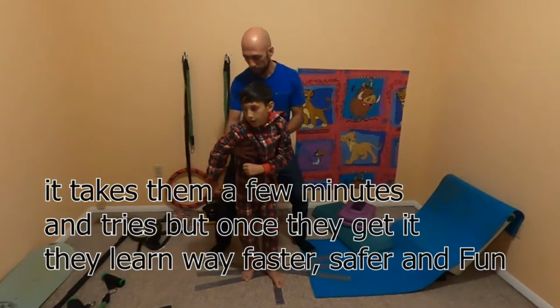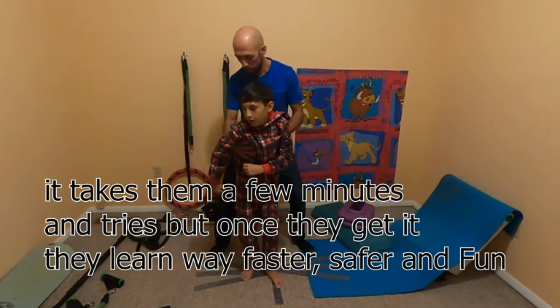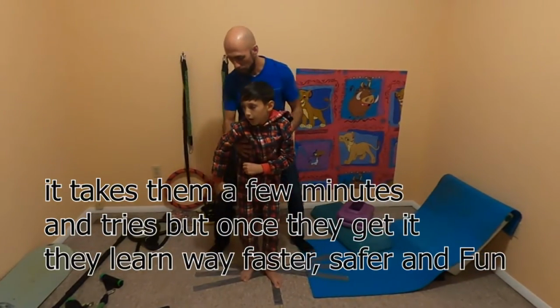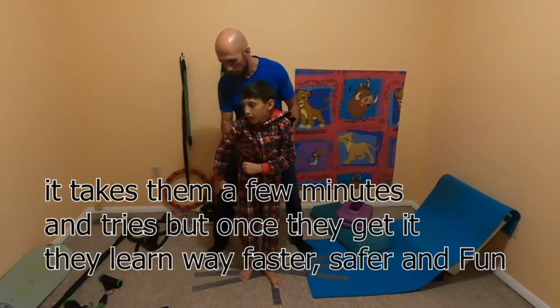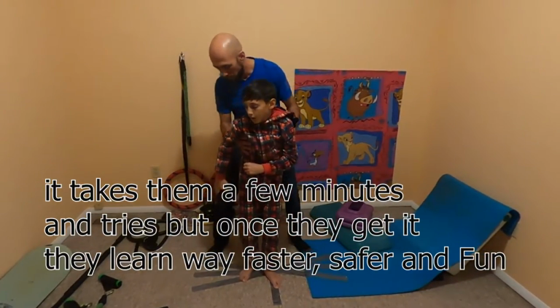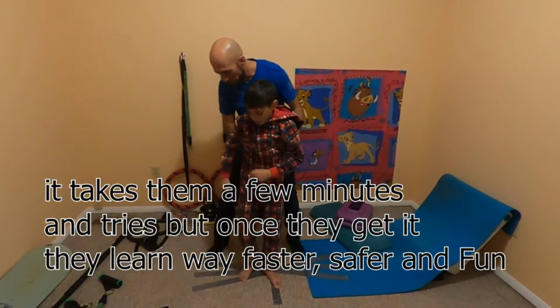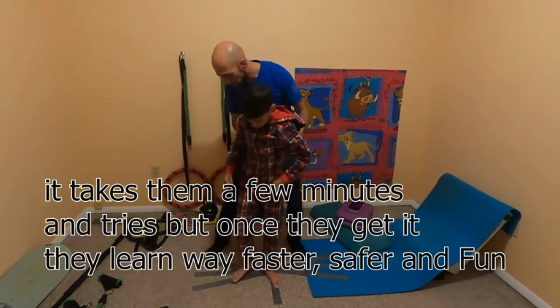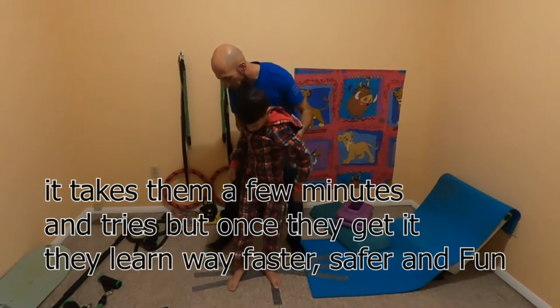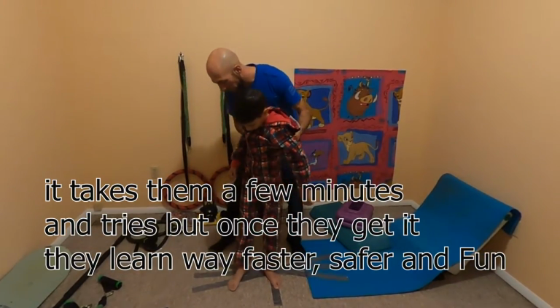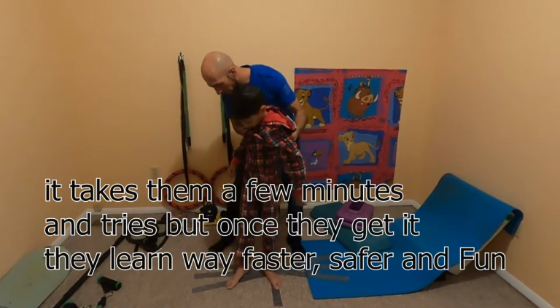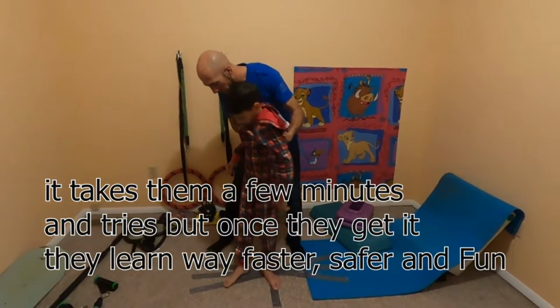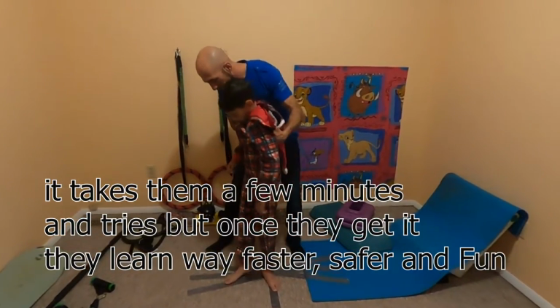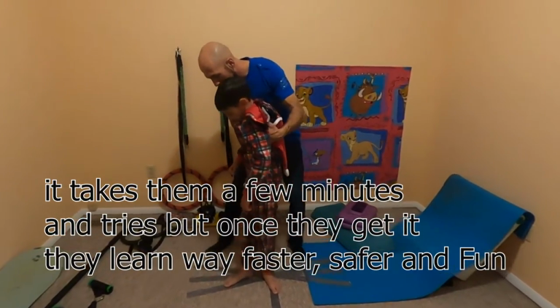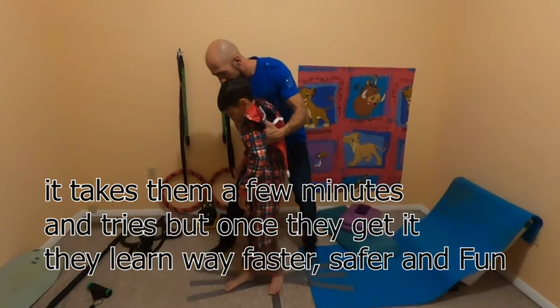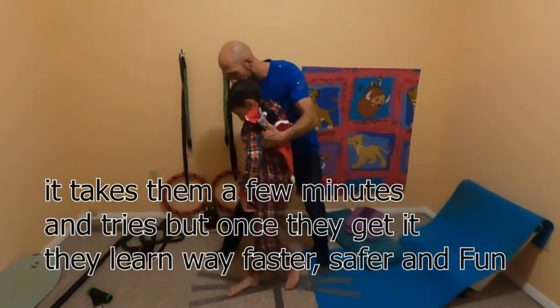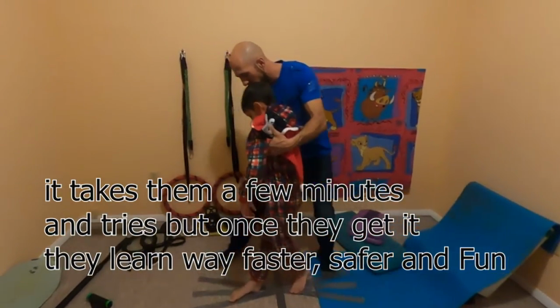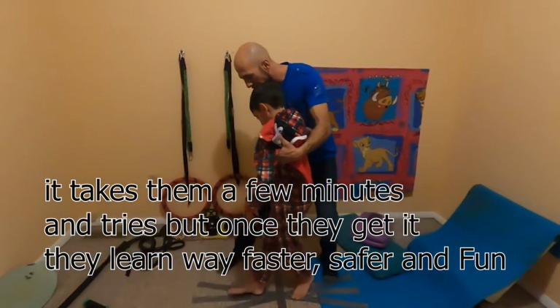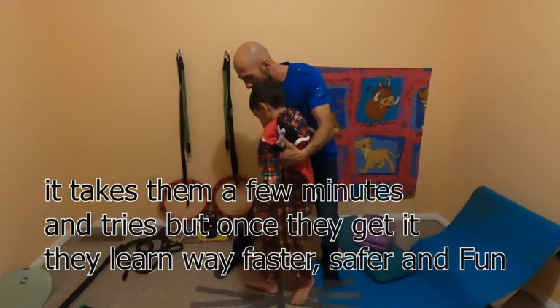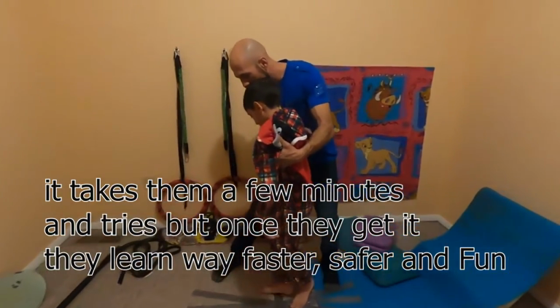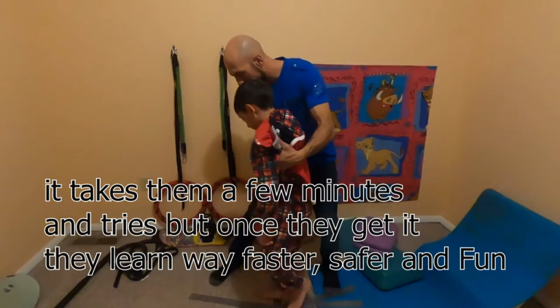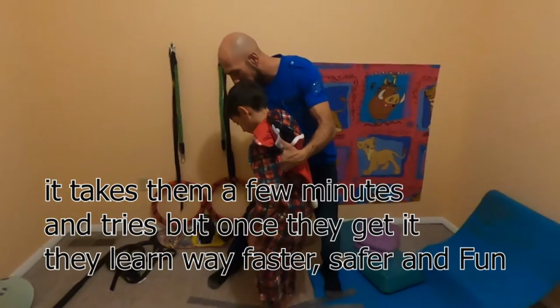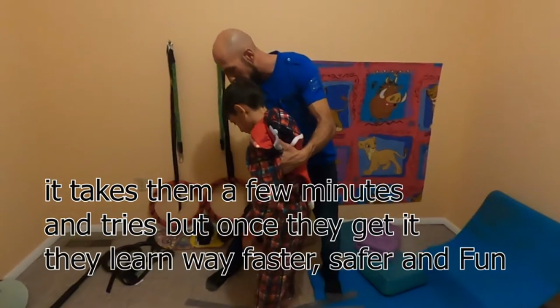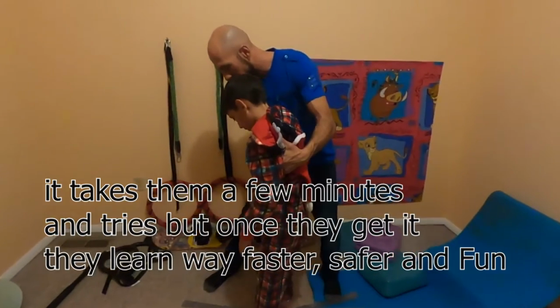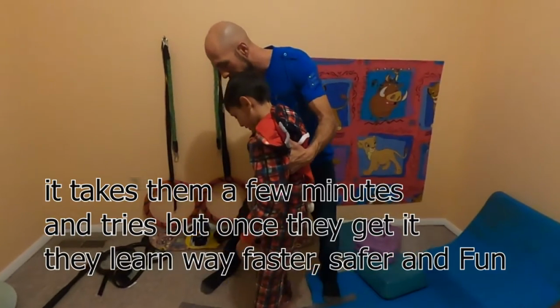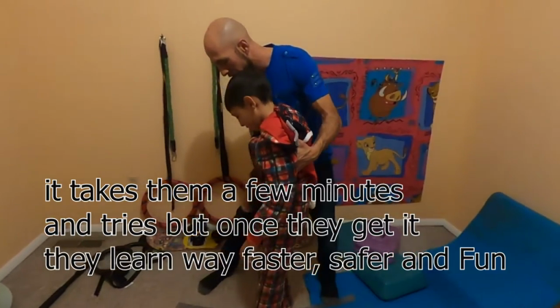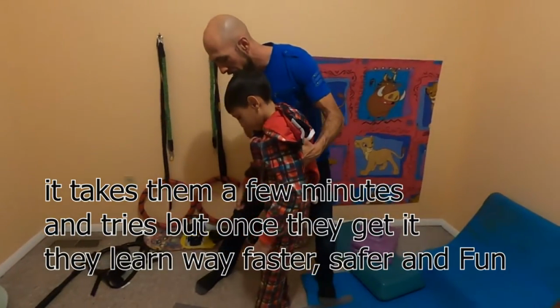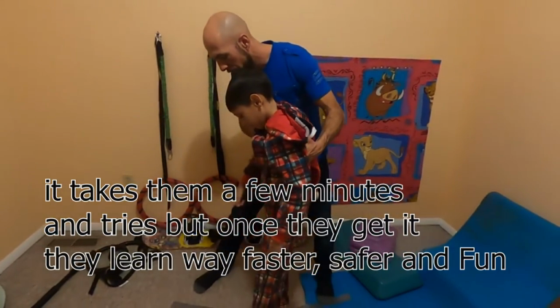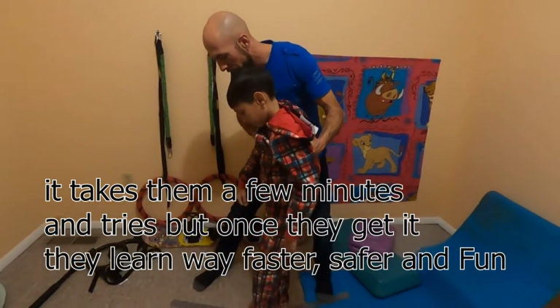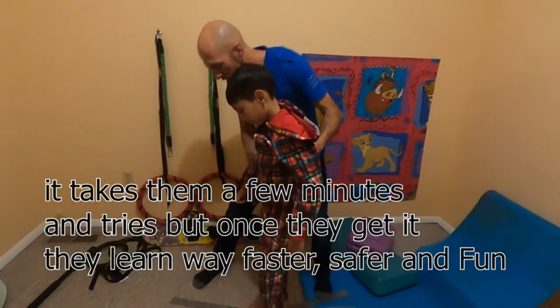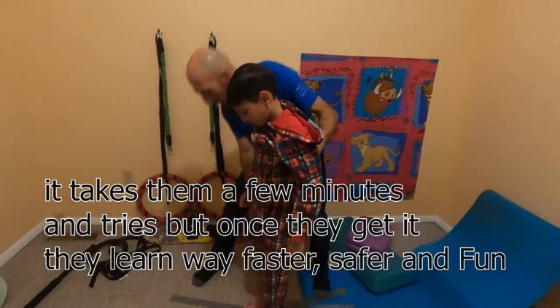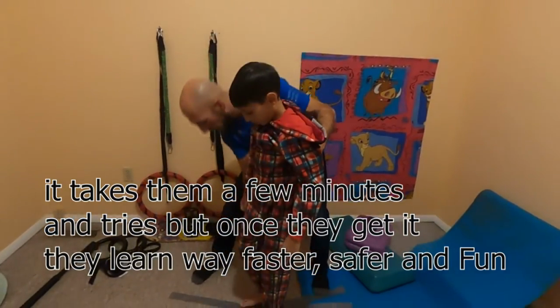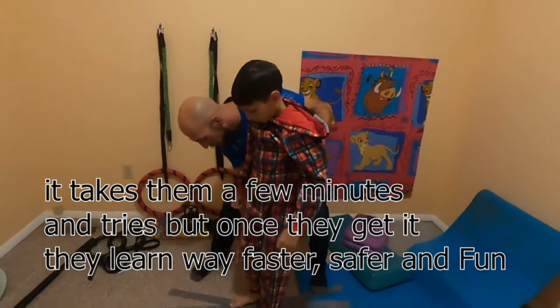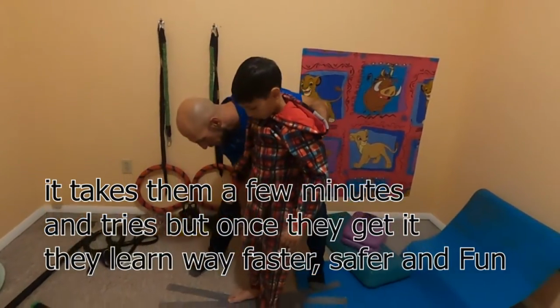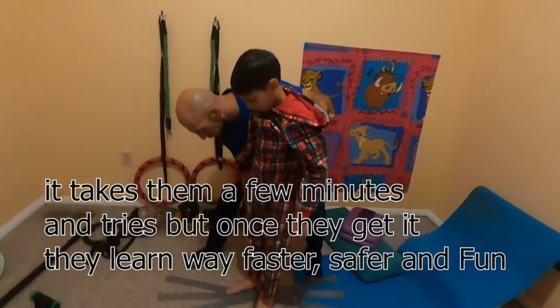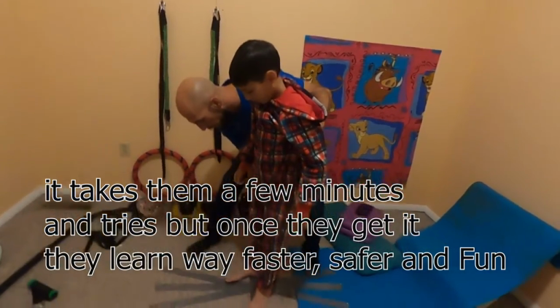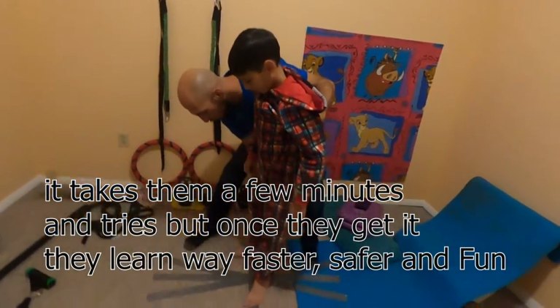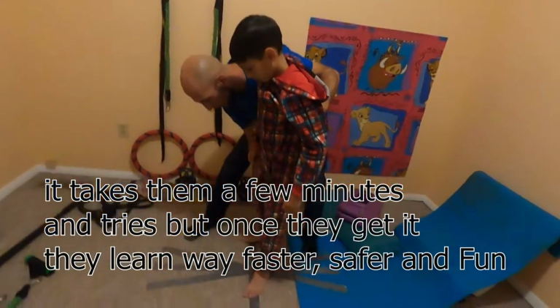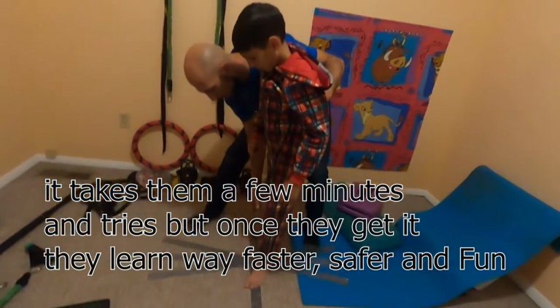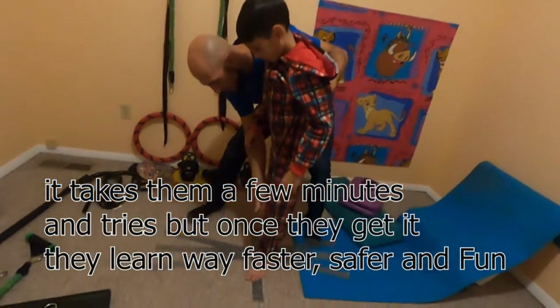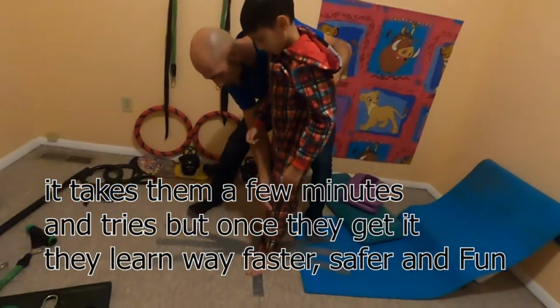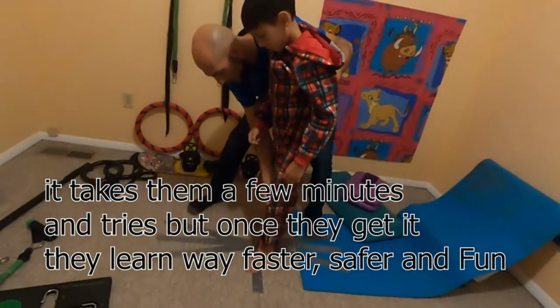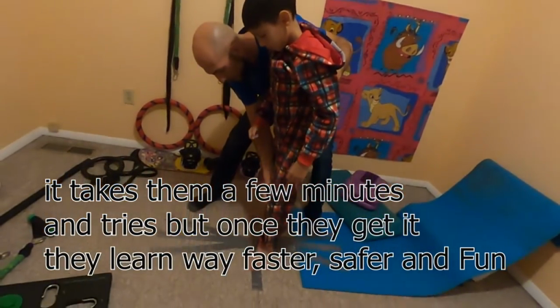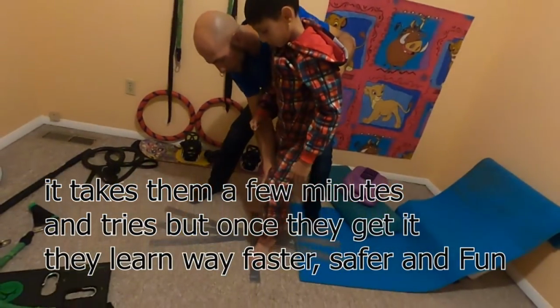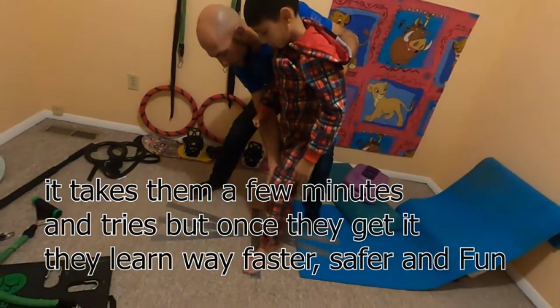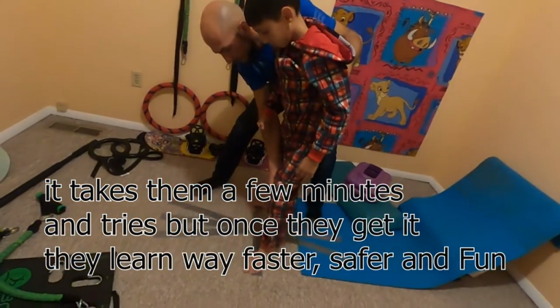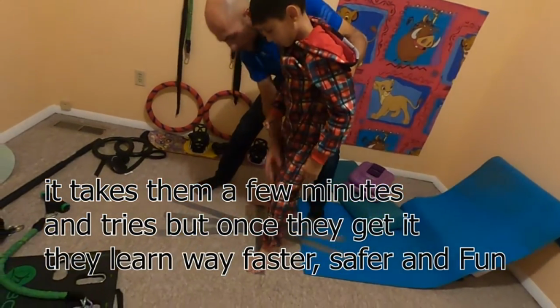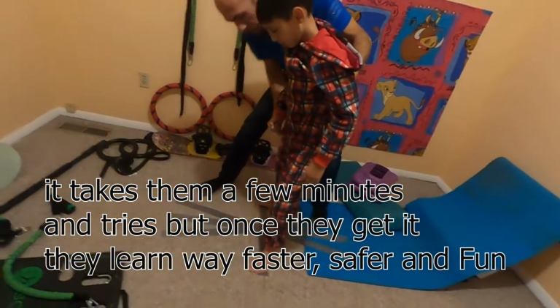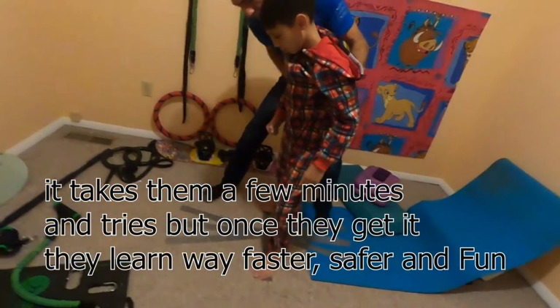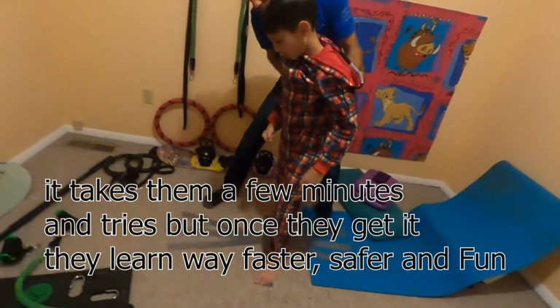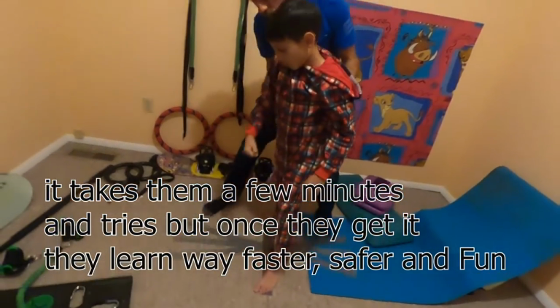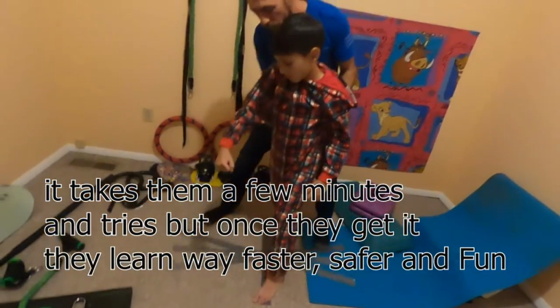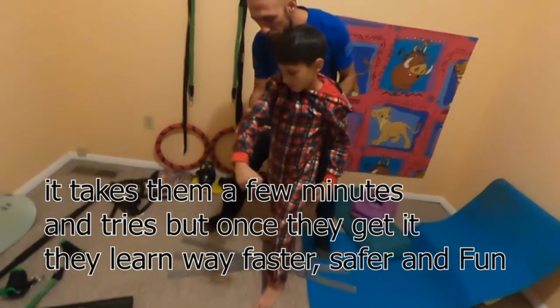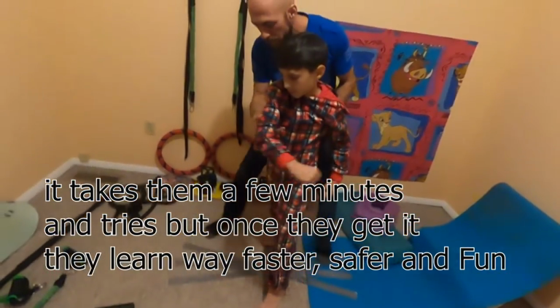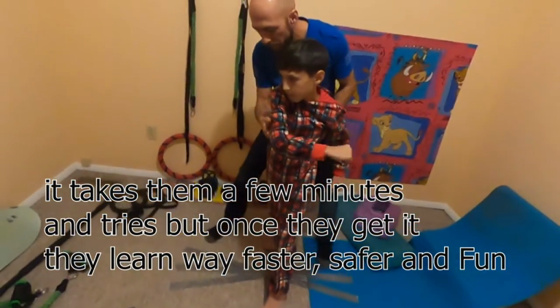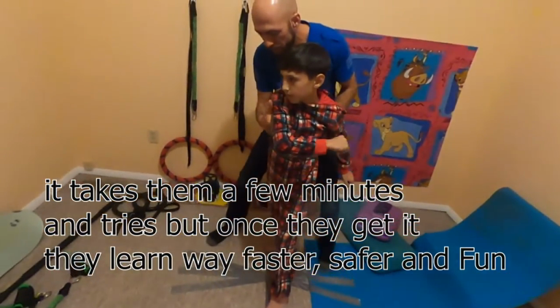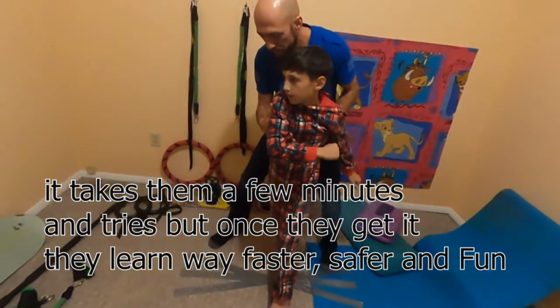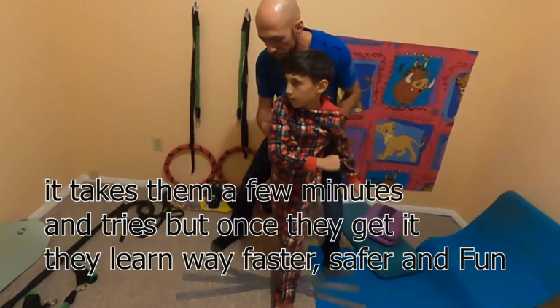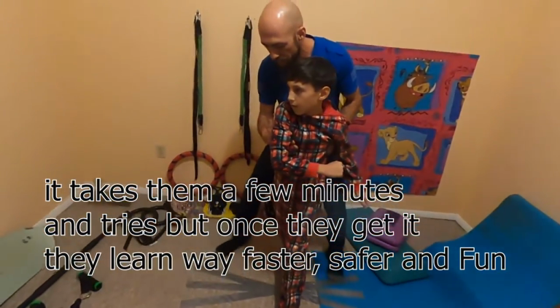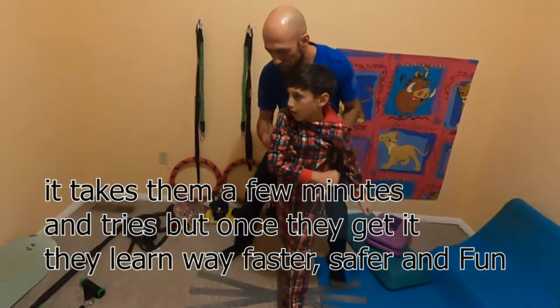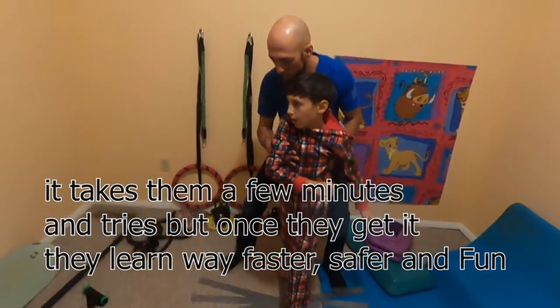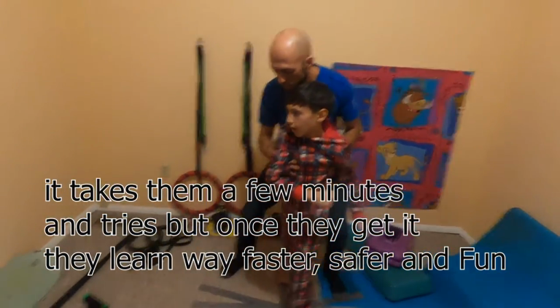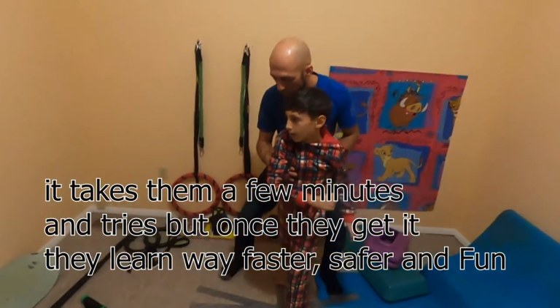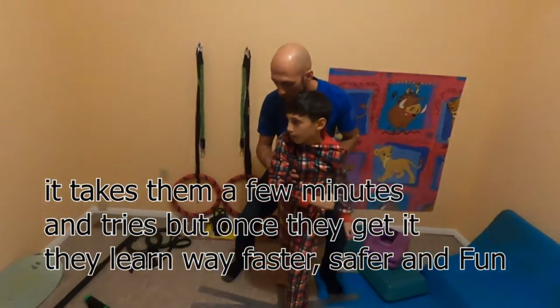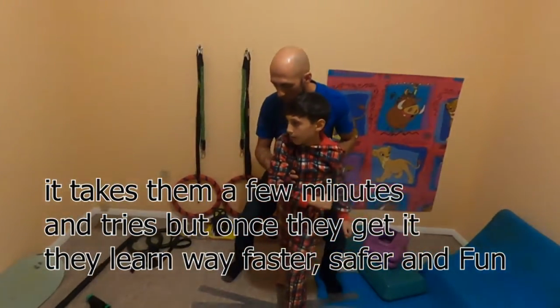Remember, you're gonna land like that — land nice and wide like that — and you're gonna be like this, and then jump back.